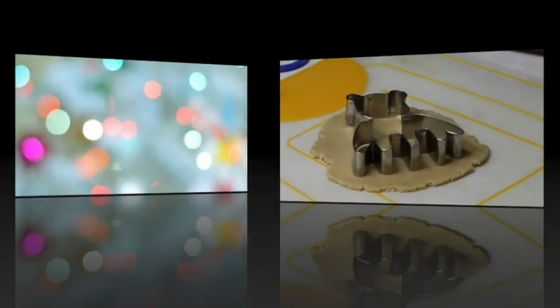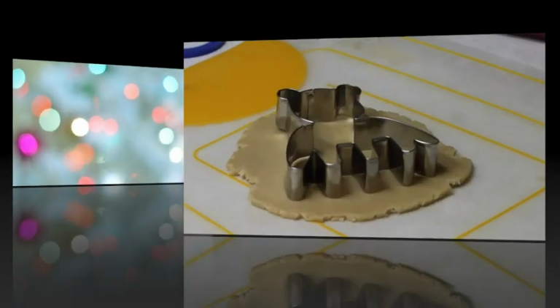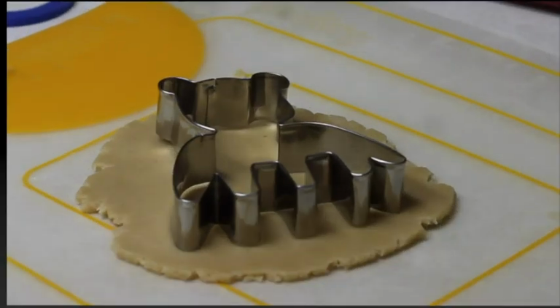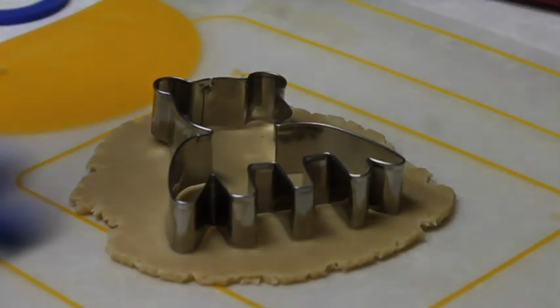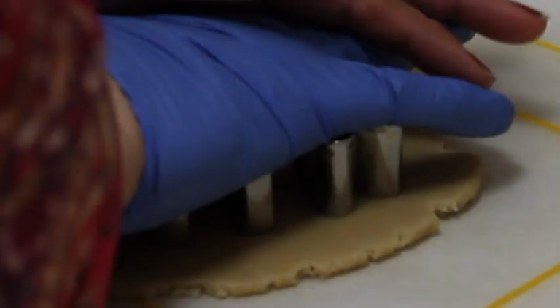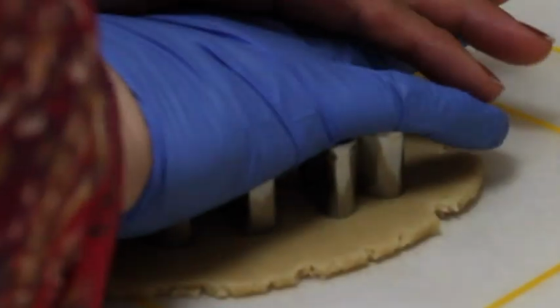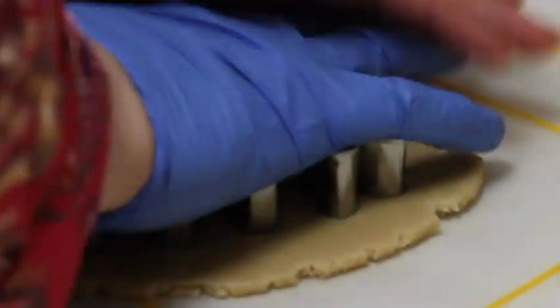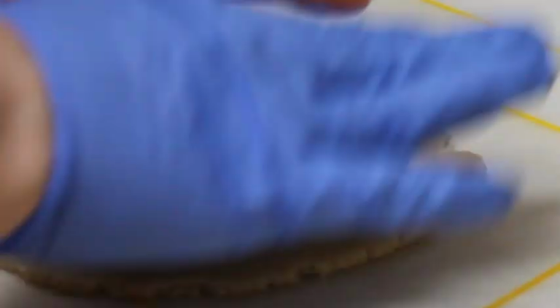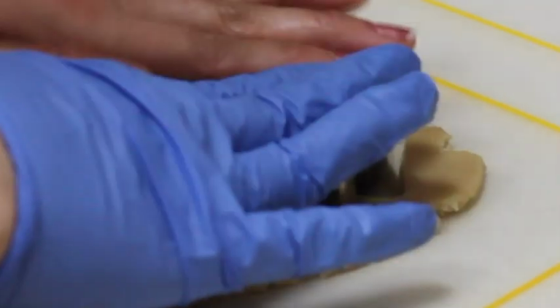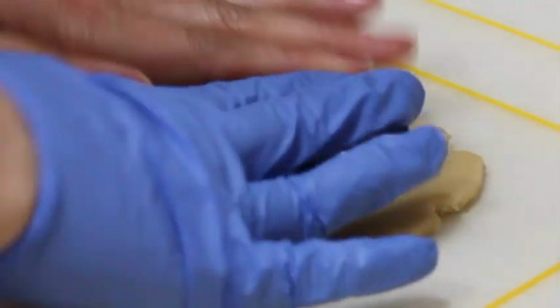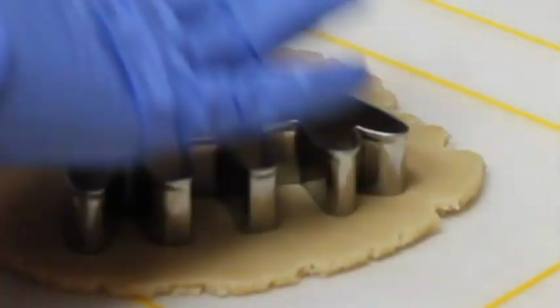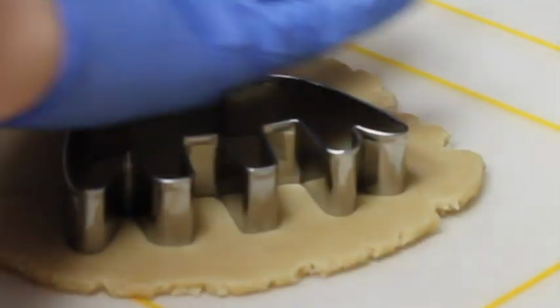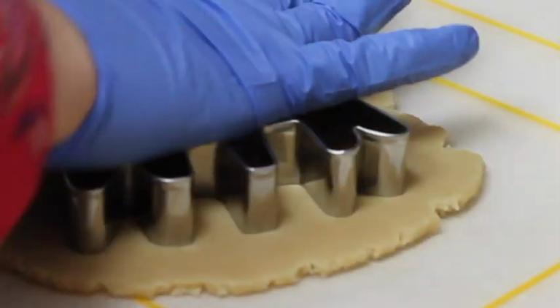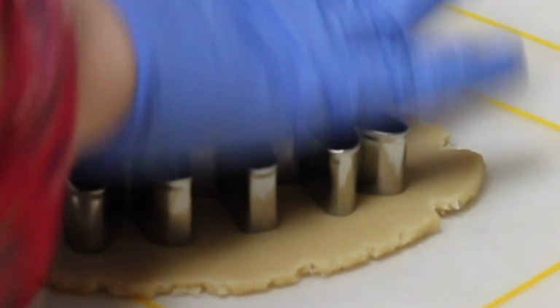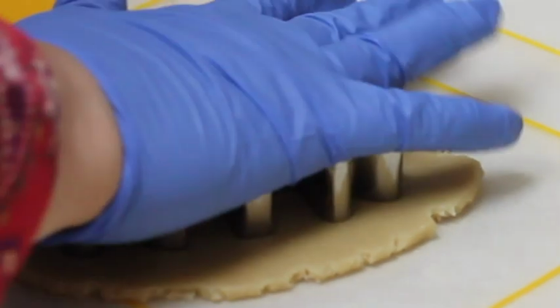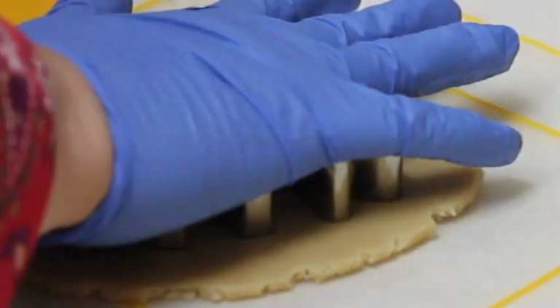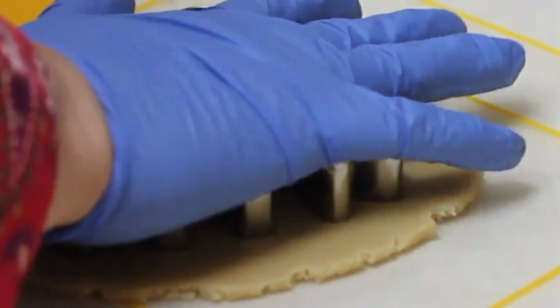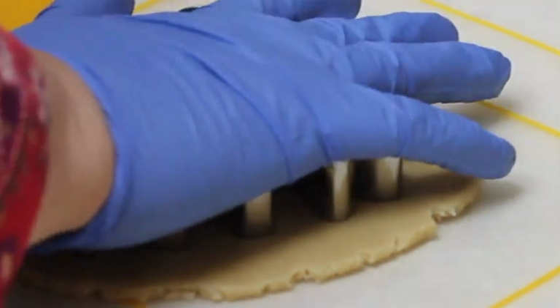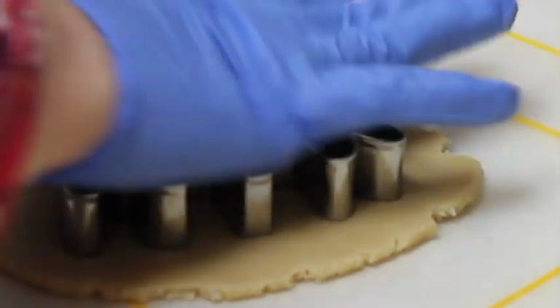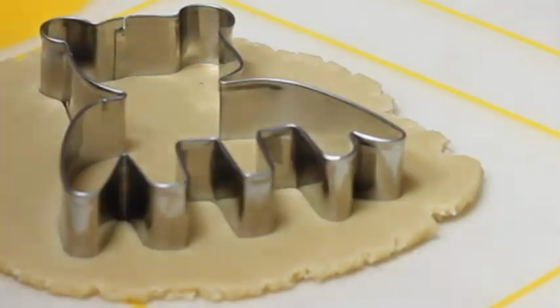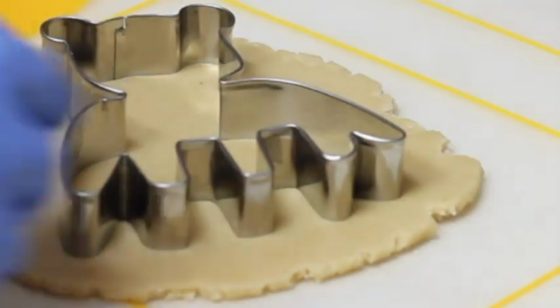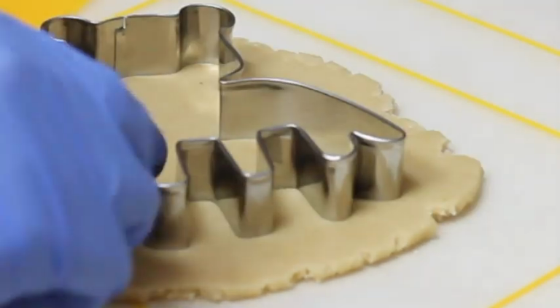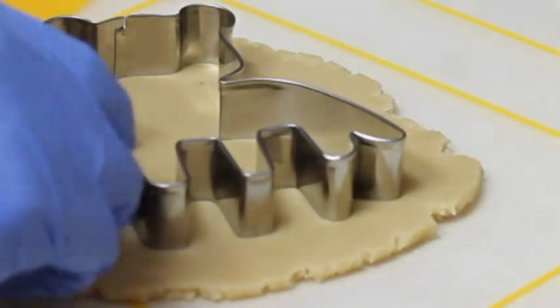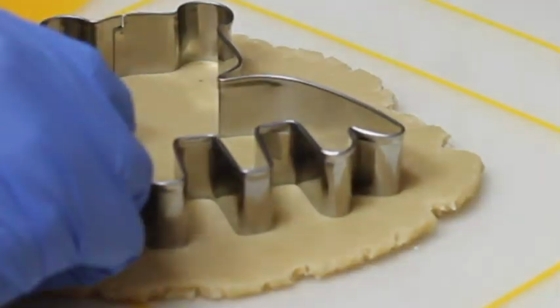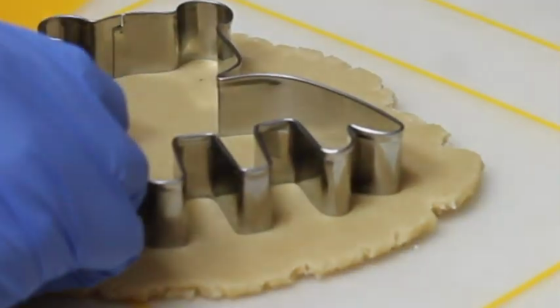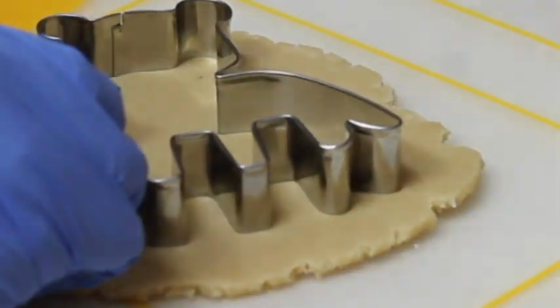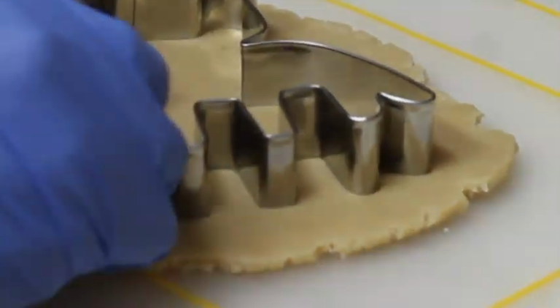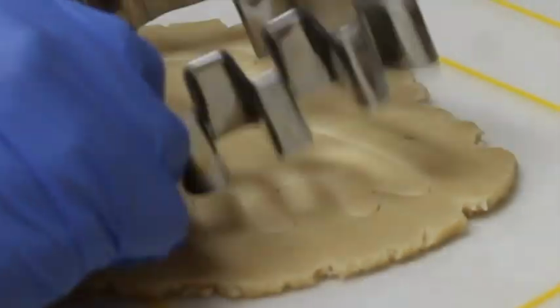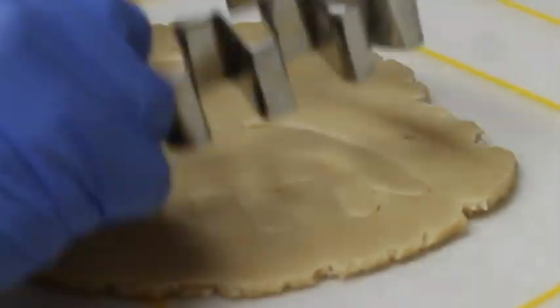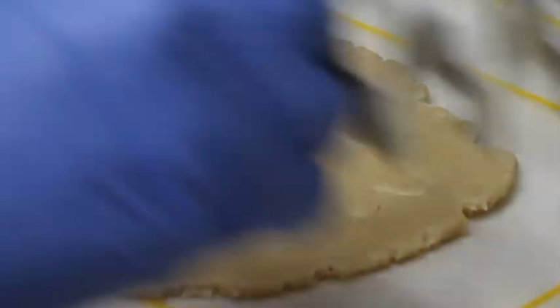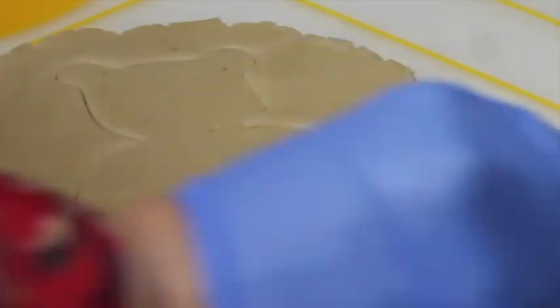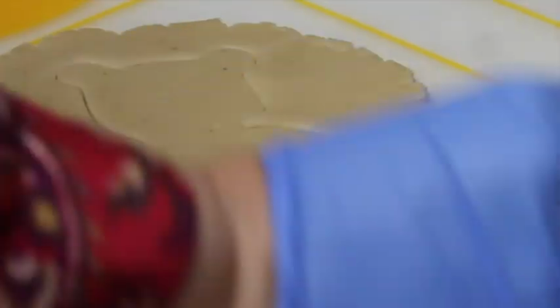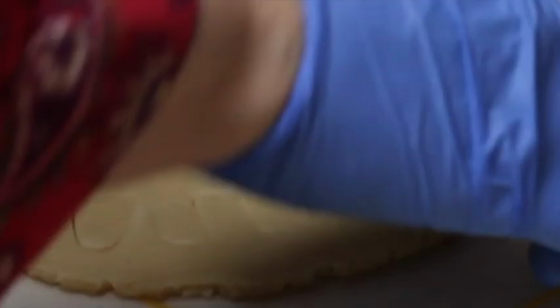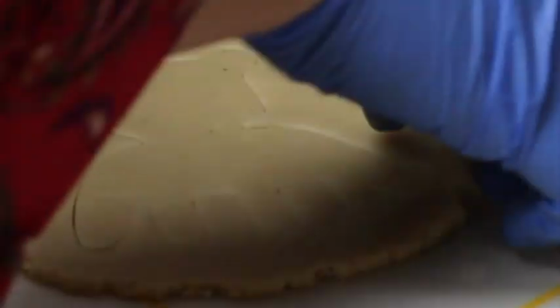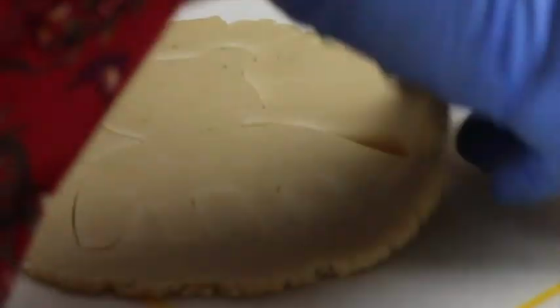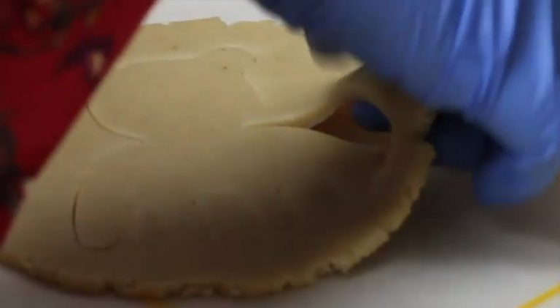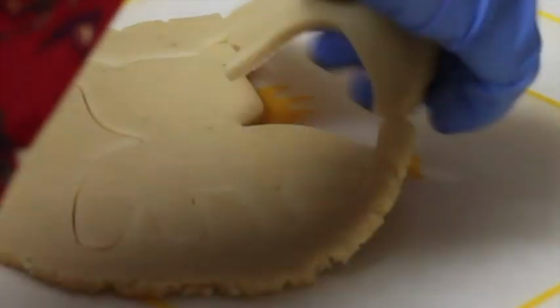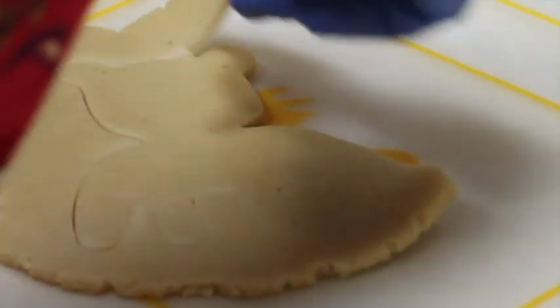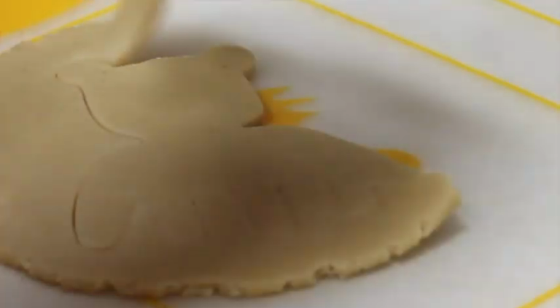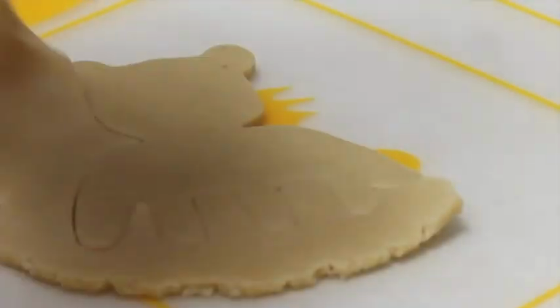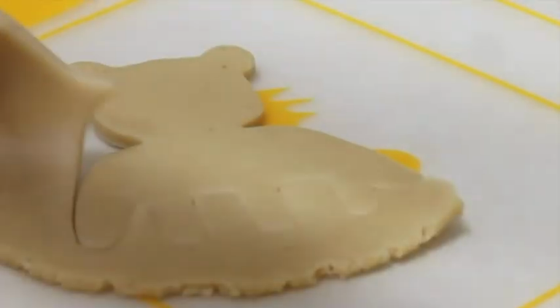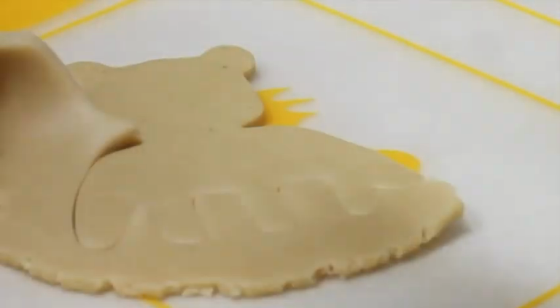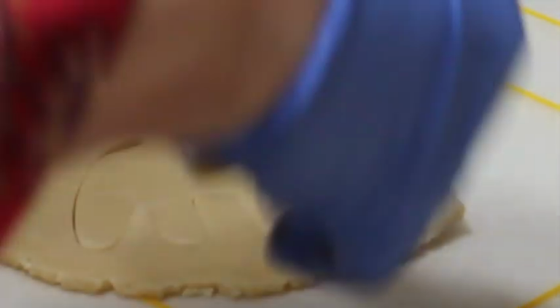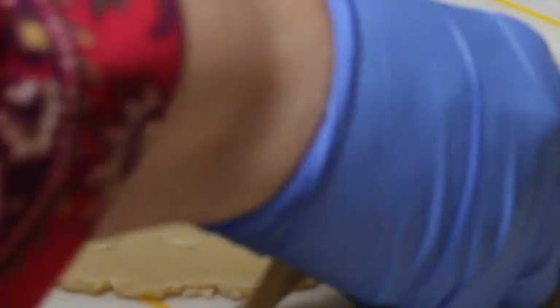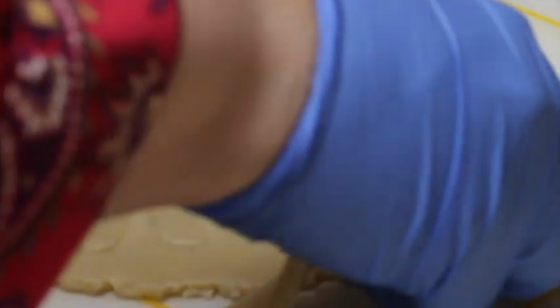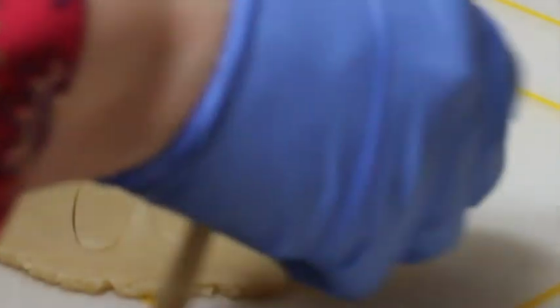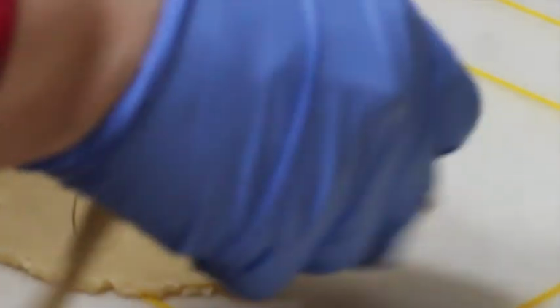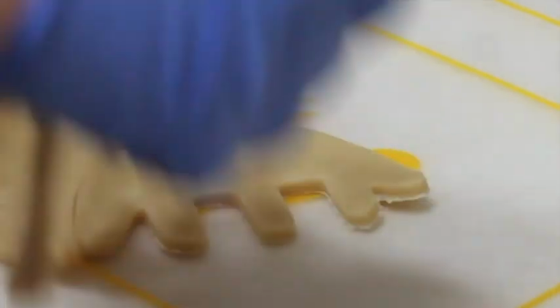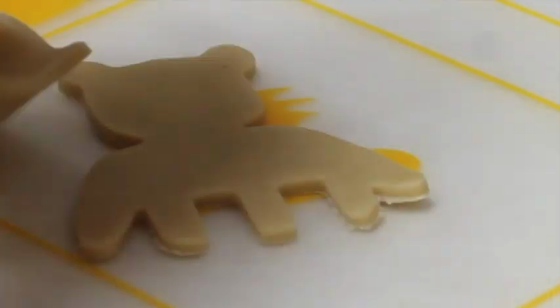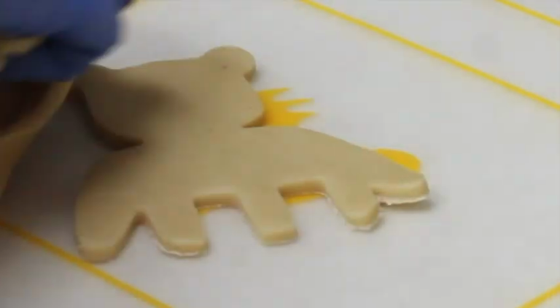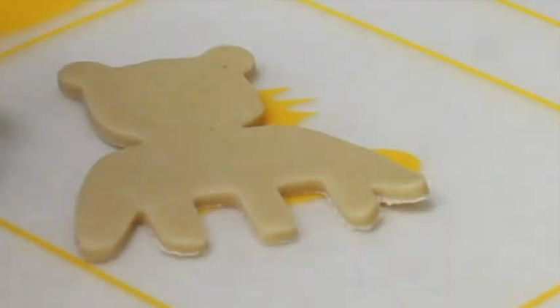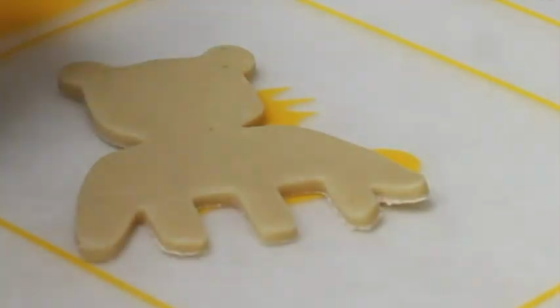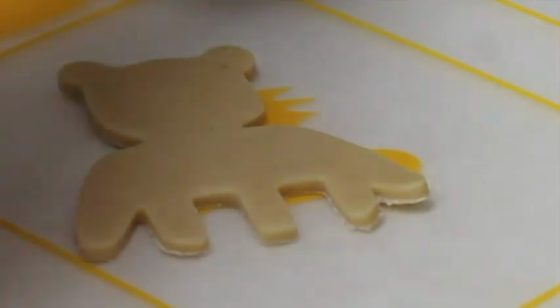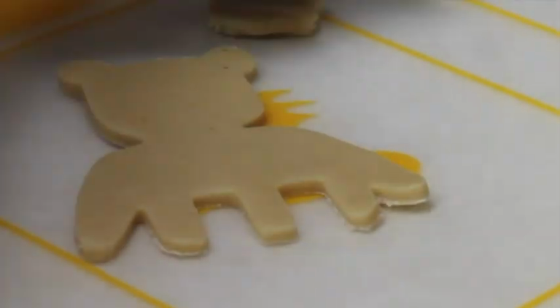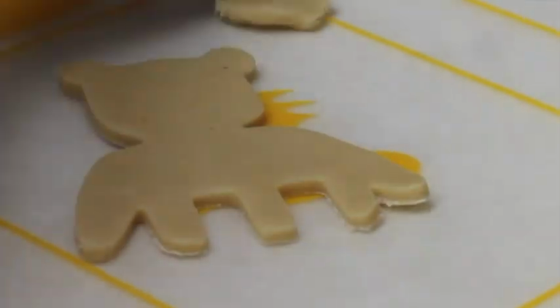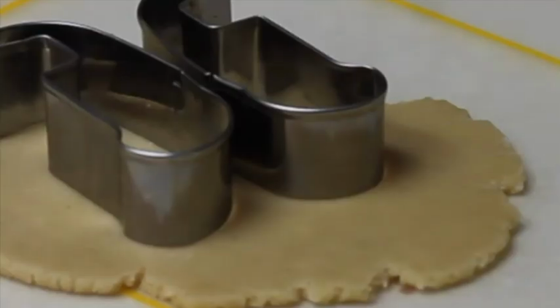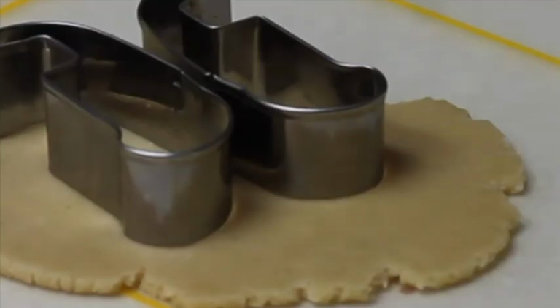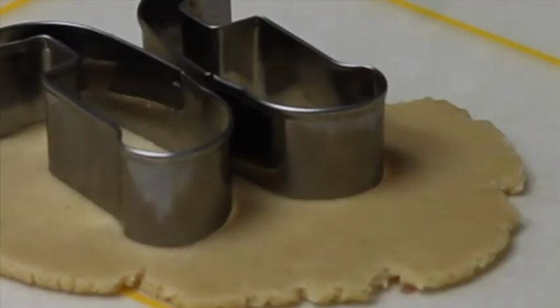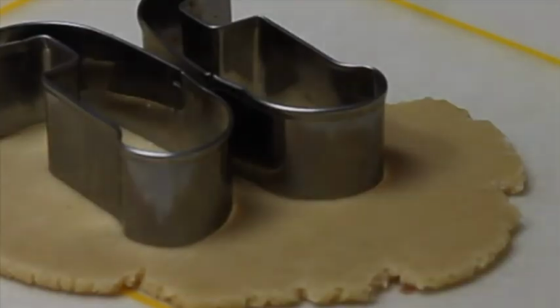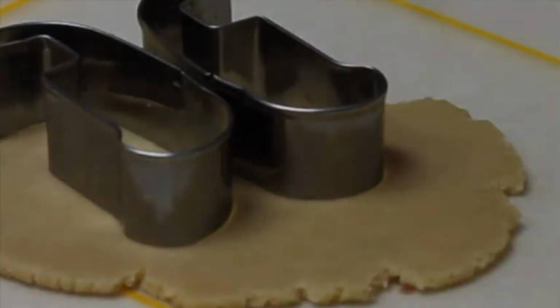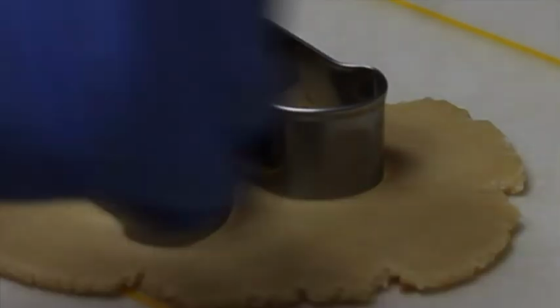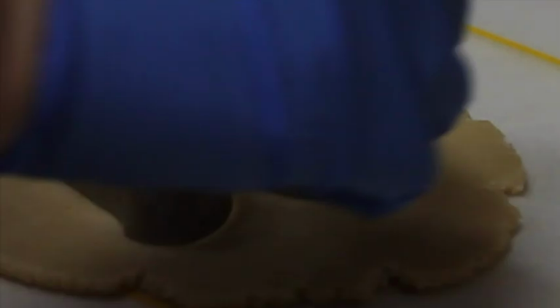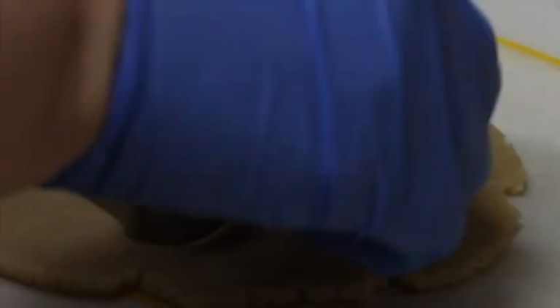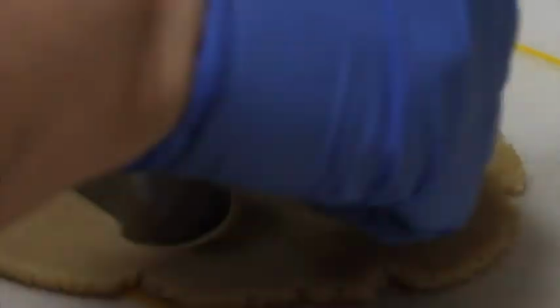I started by cutting out the cookie and baking it at 350 Fahrenheit degrees for 8 minutes.